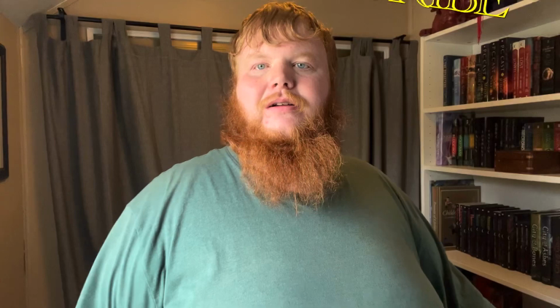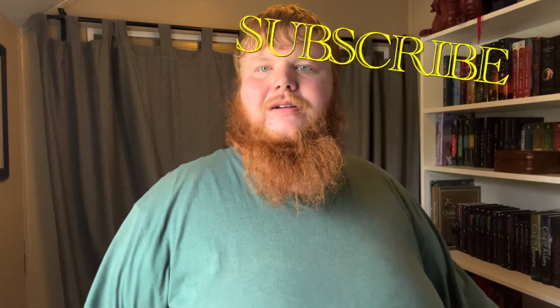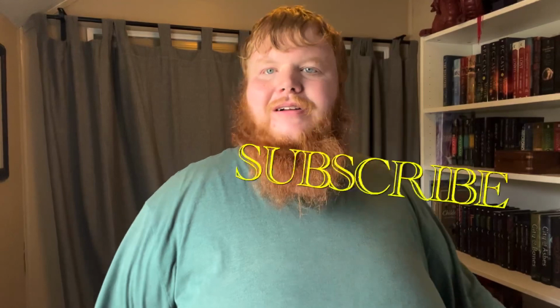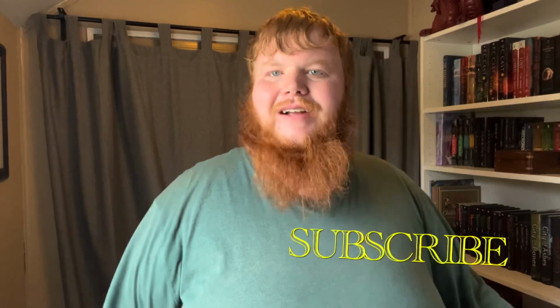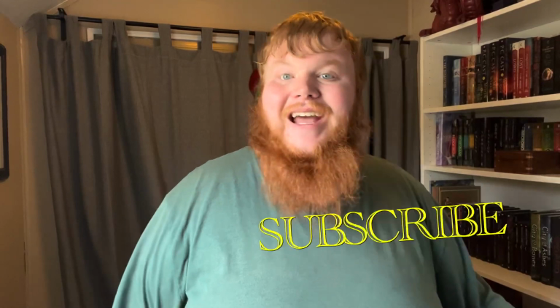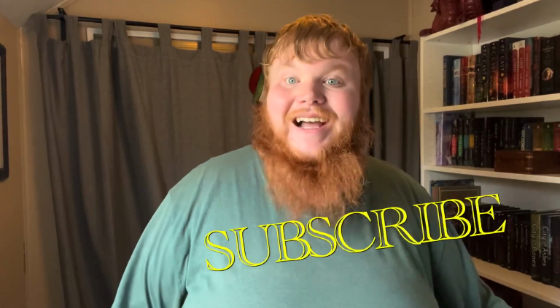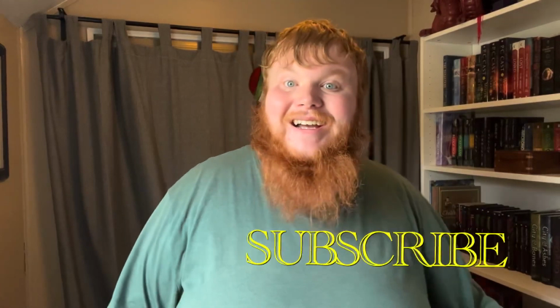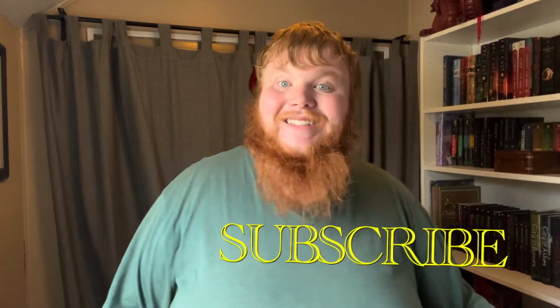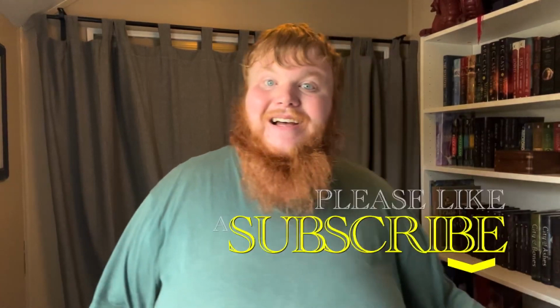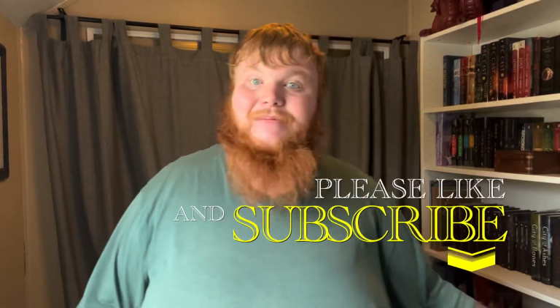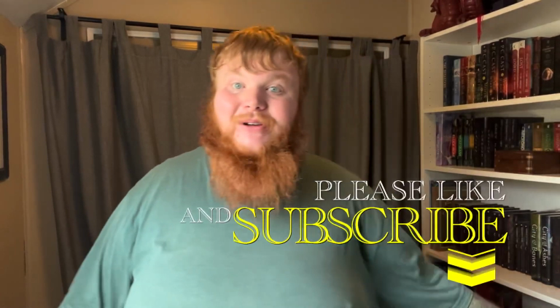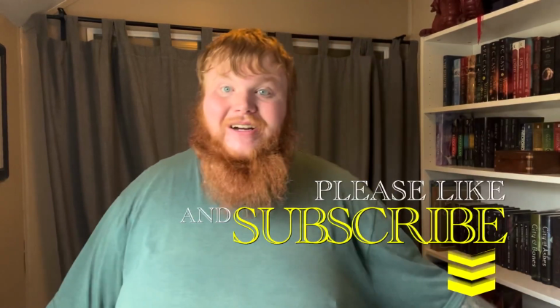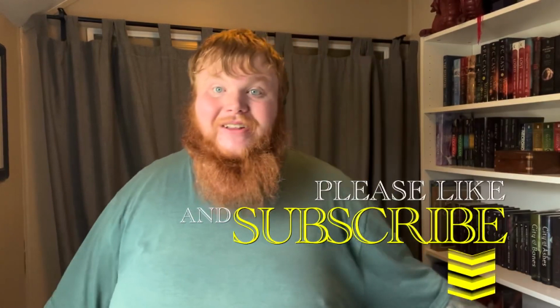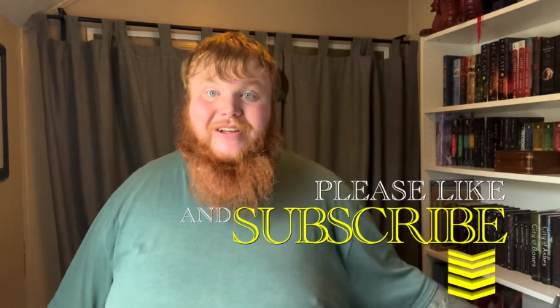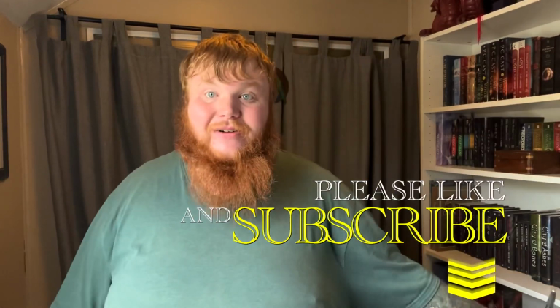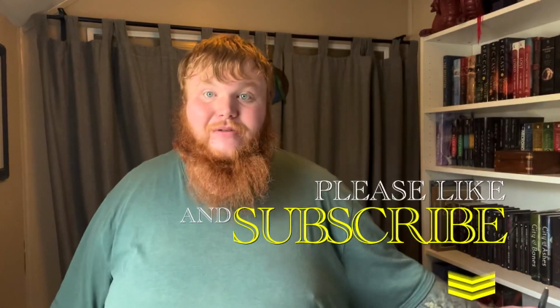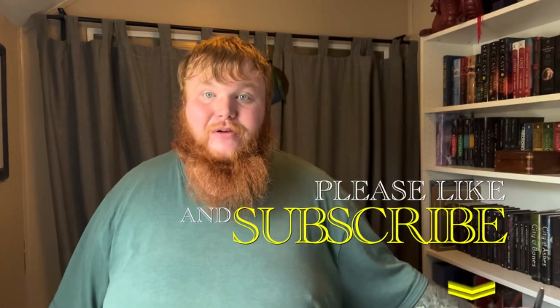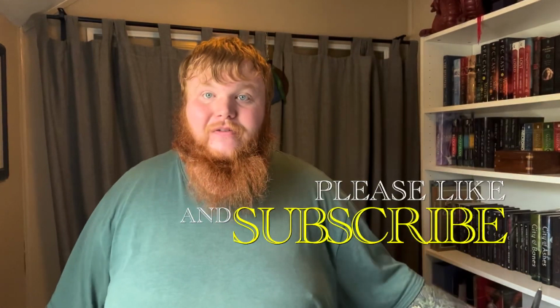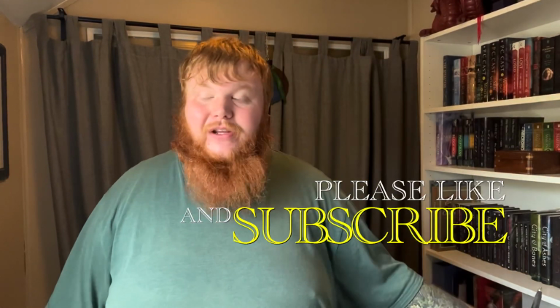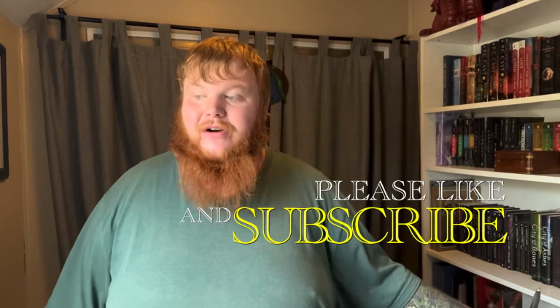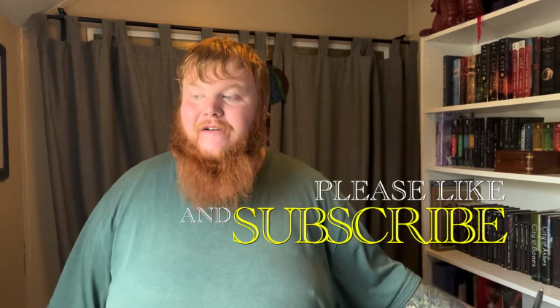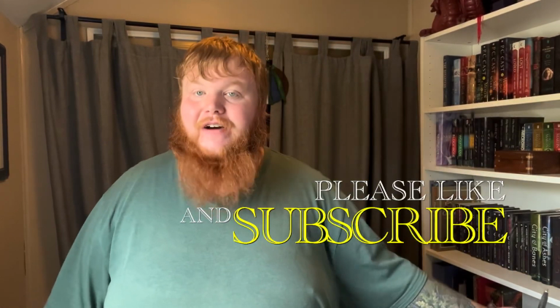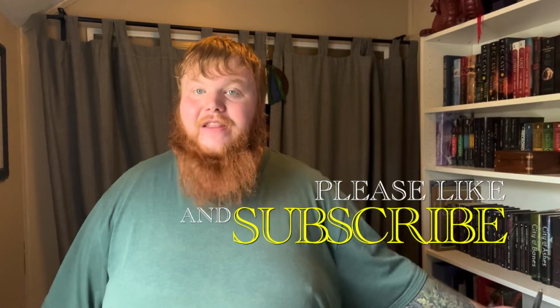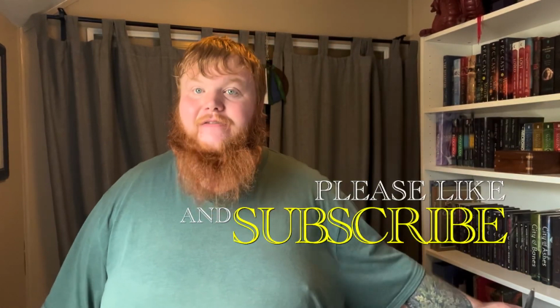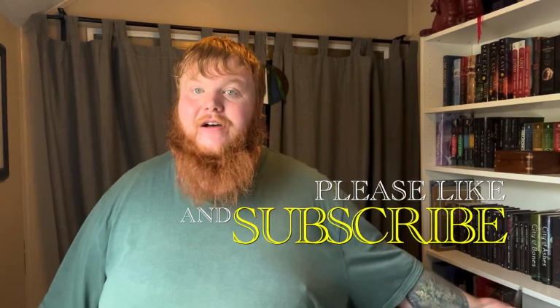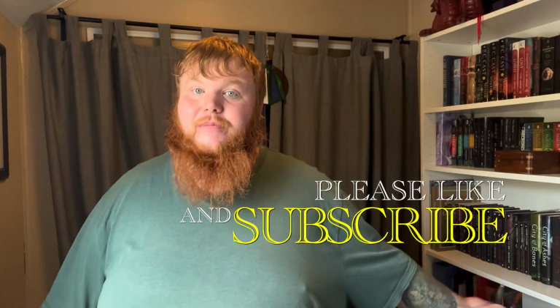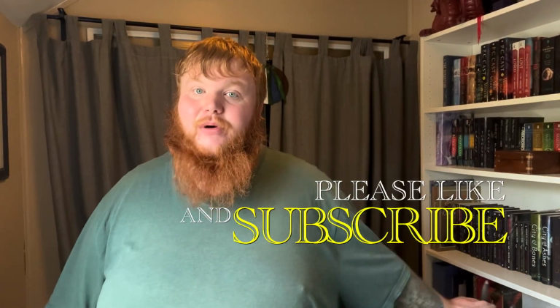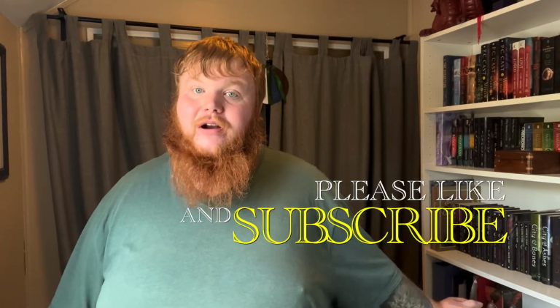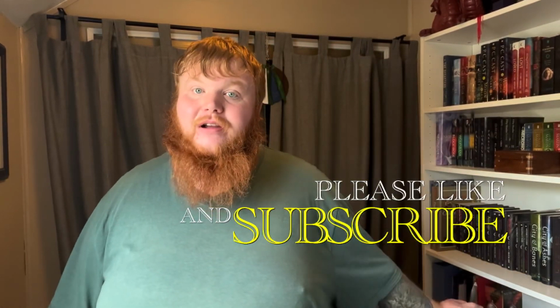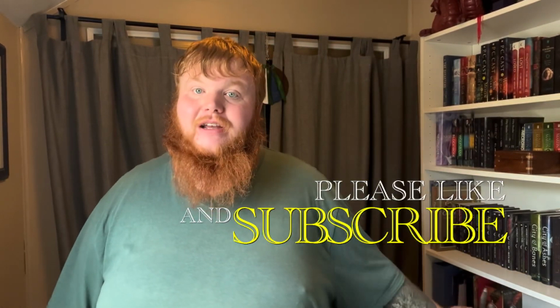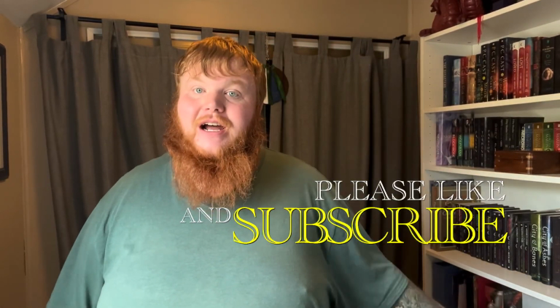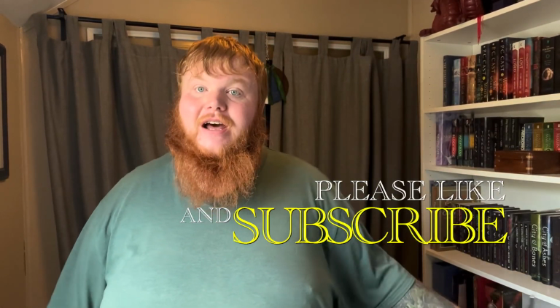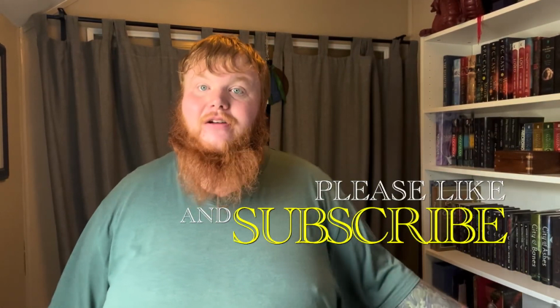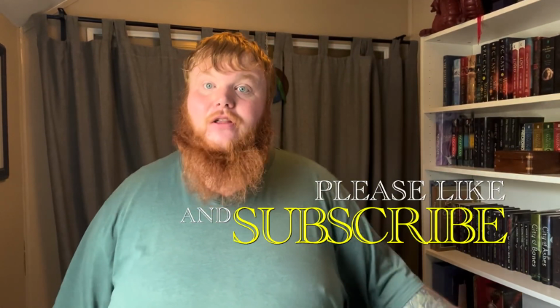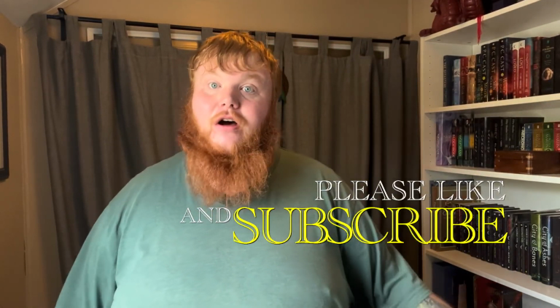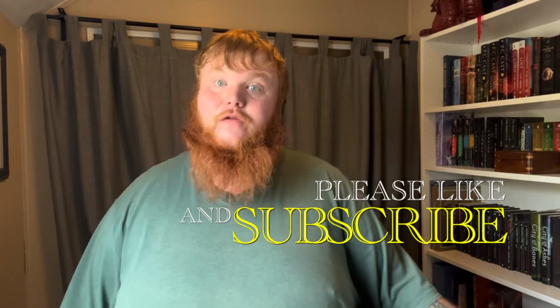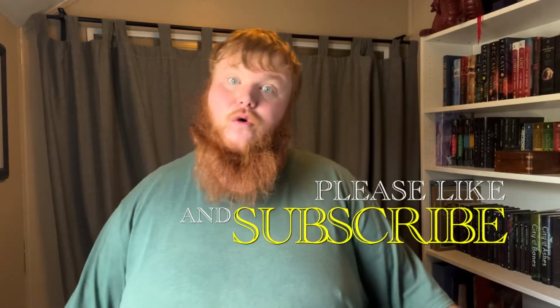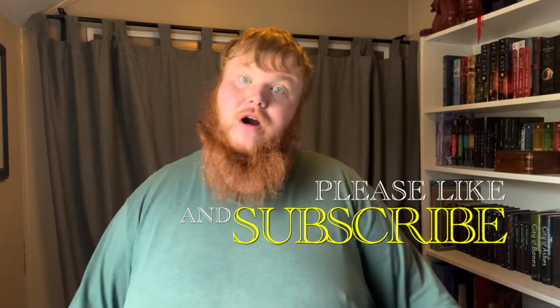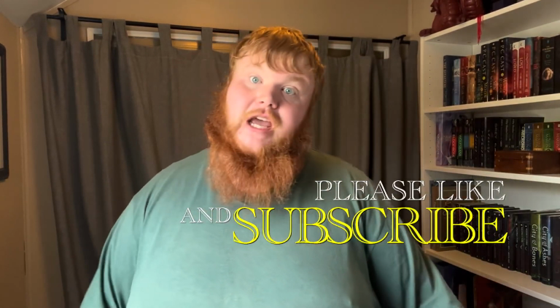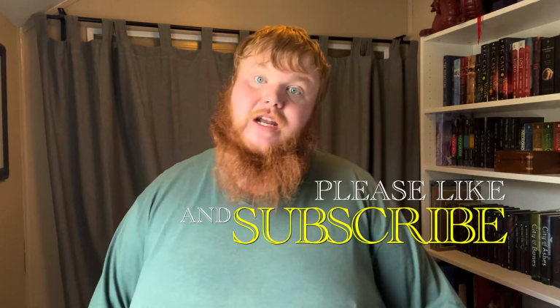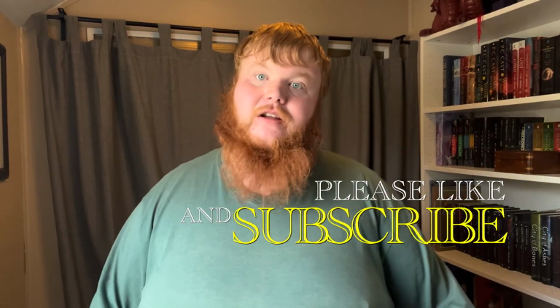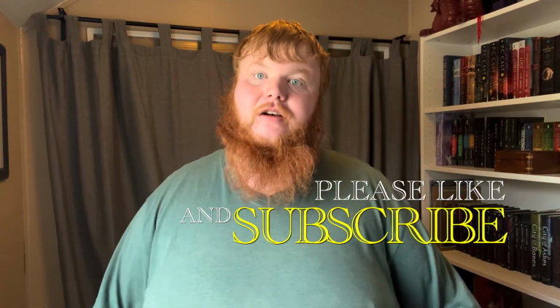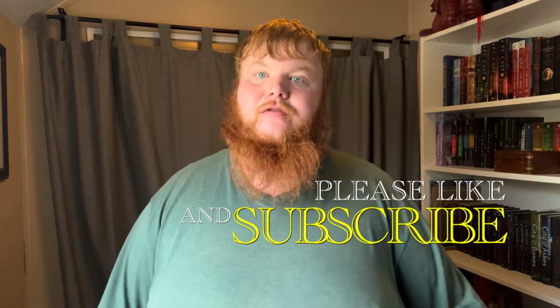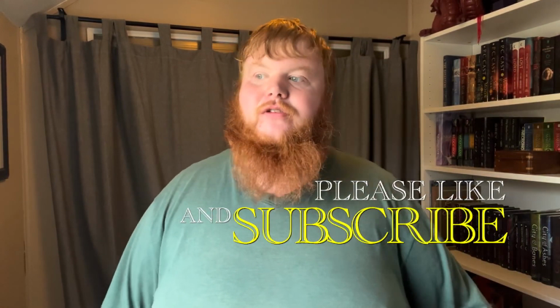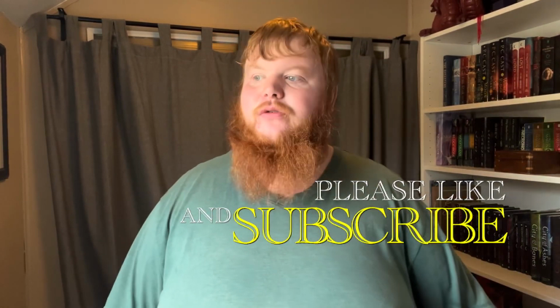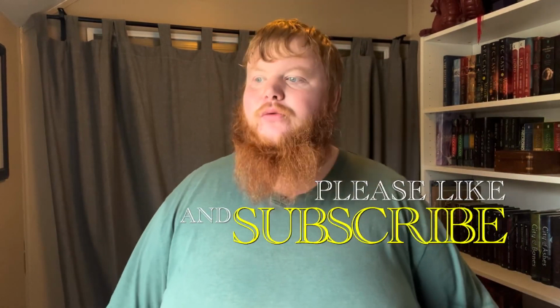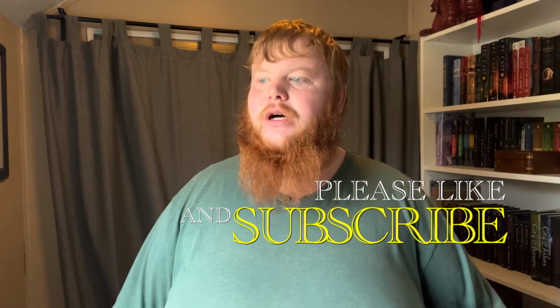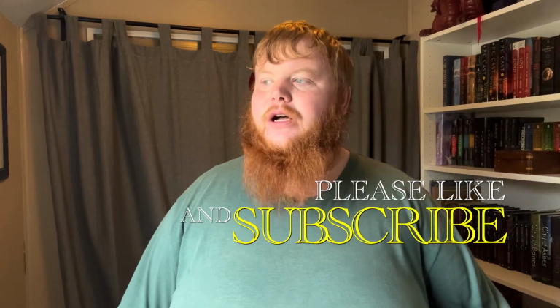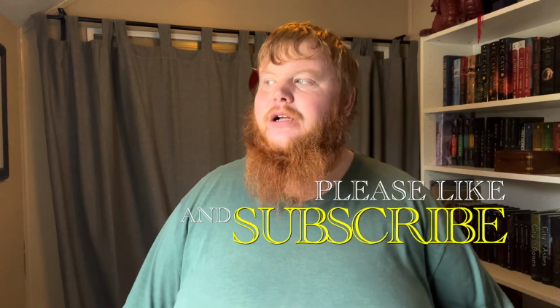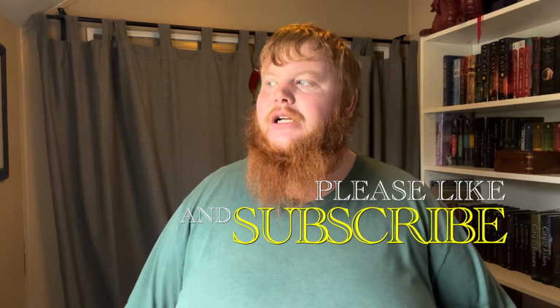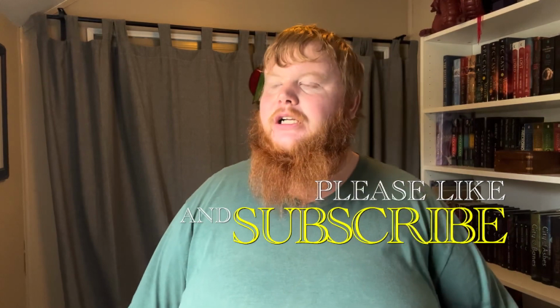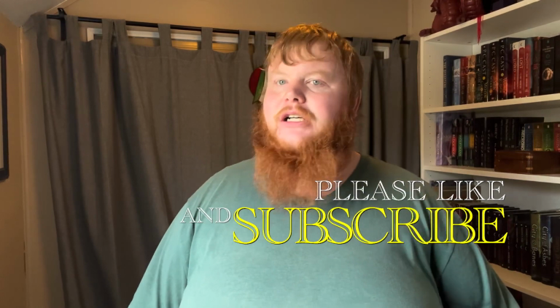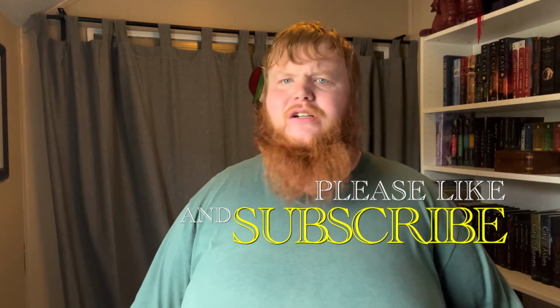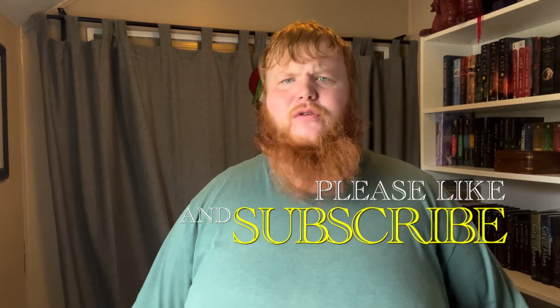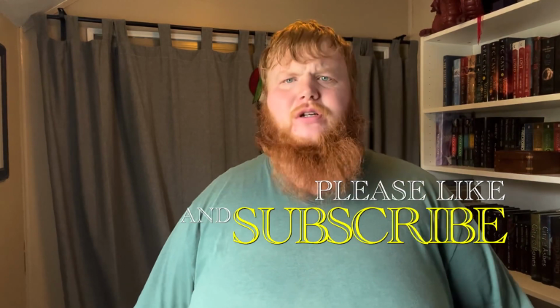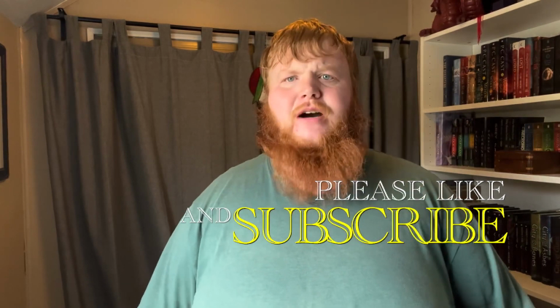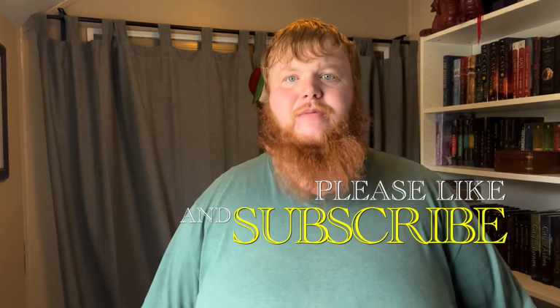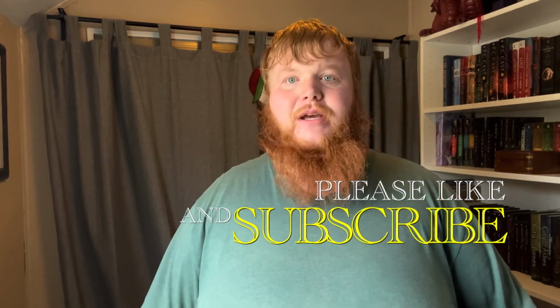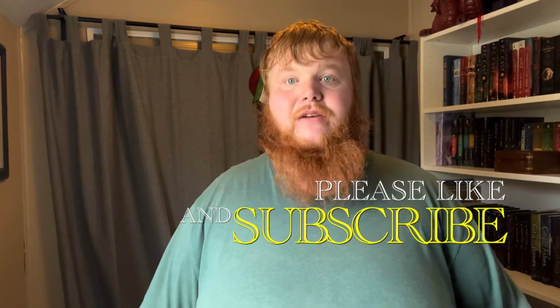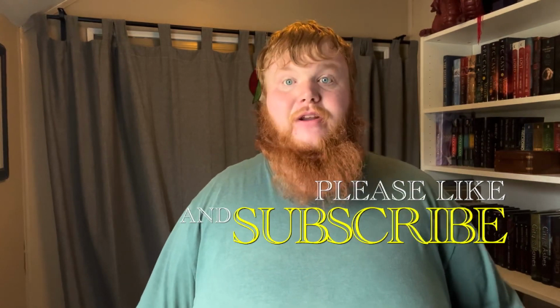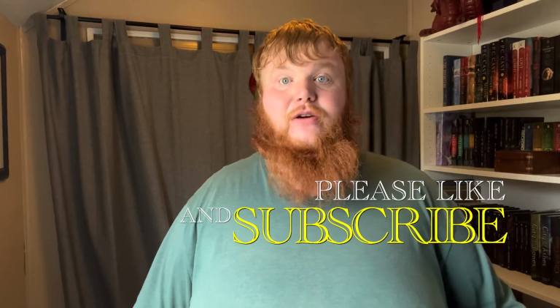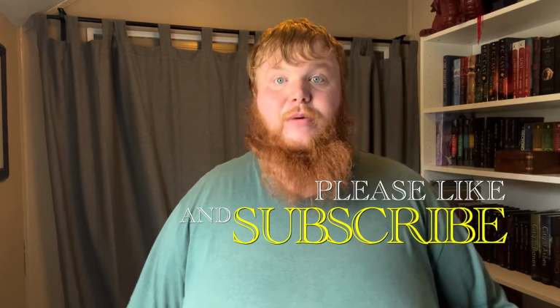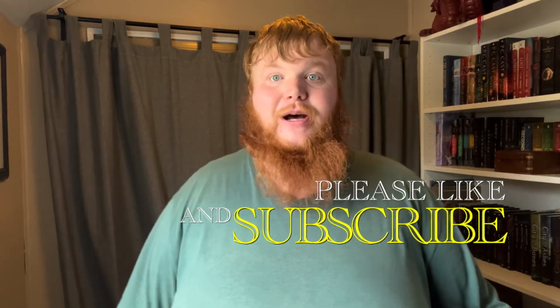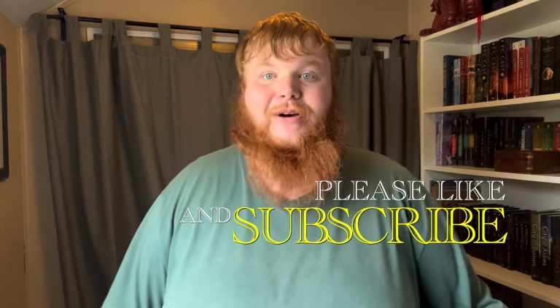Hey guys, I'm doing another gear review video. I finally found a product that I either love or hate enough to devote time to making a video about.